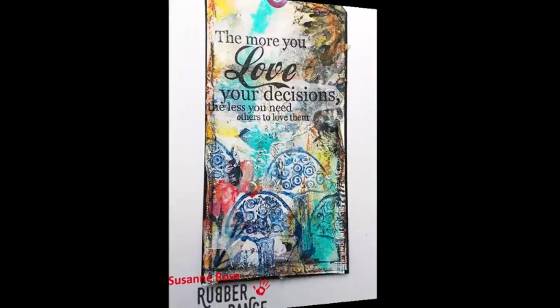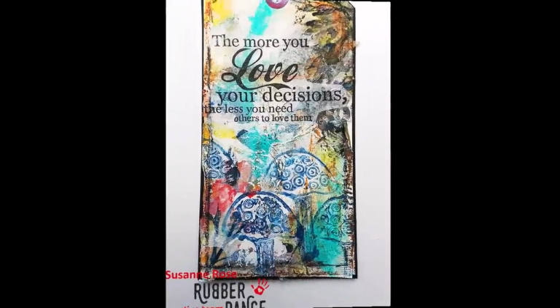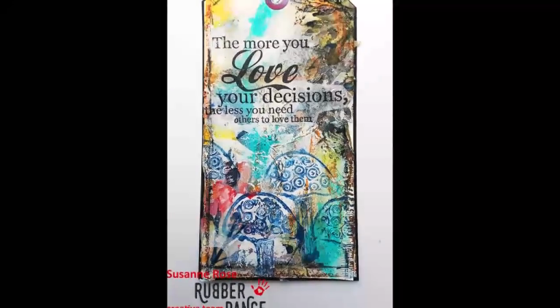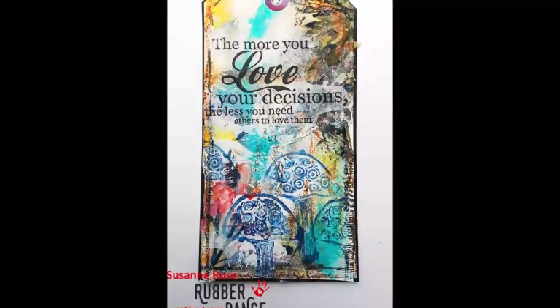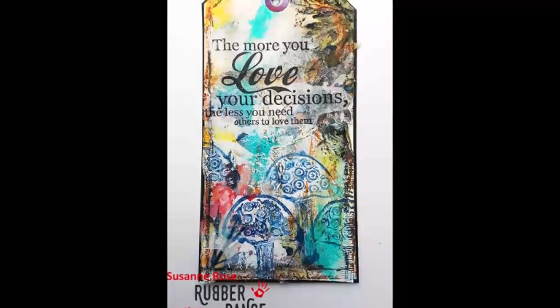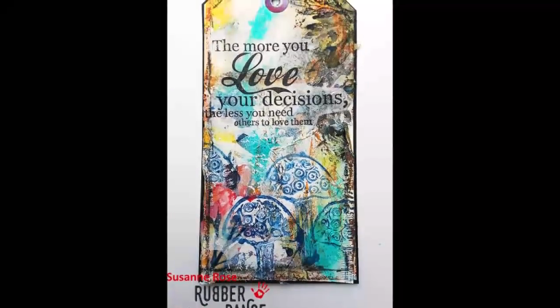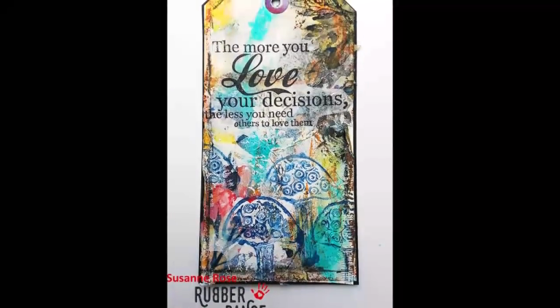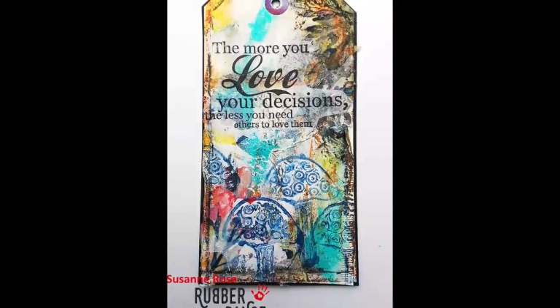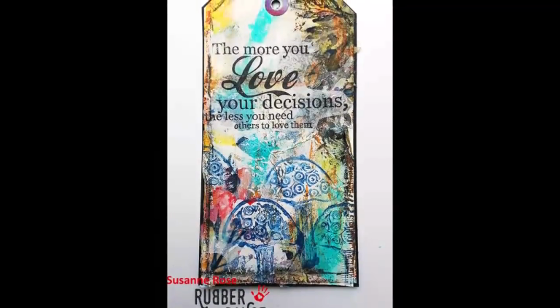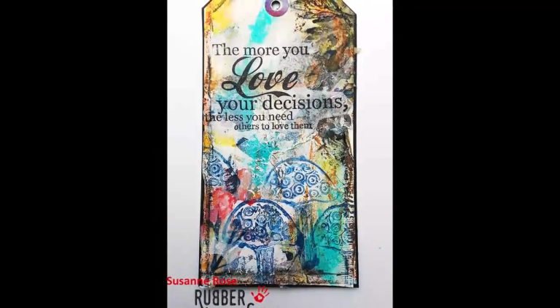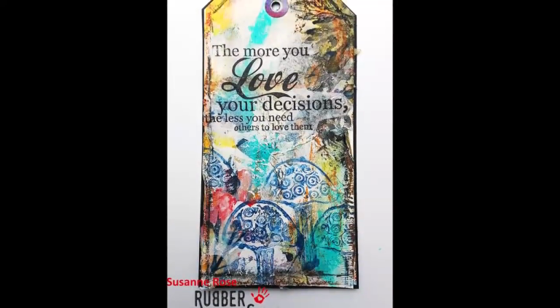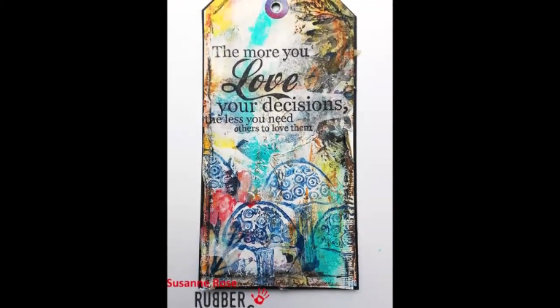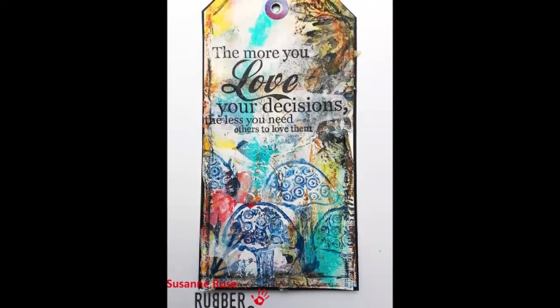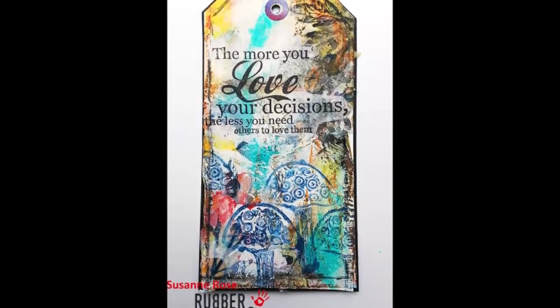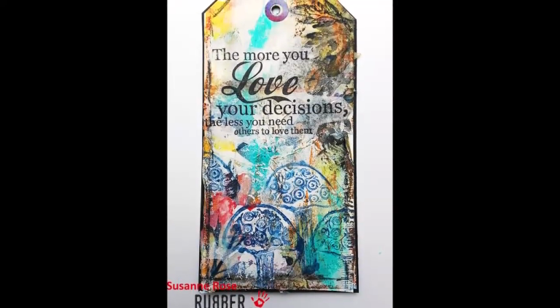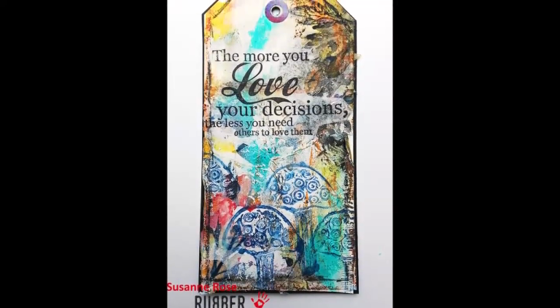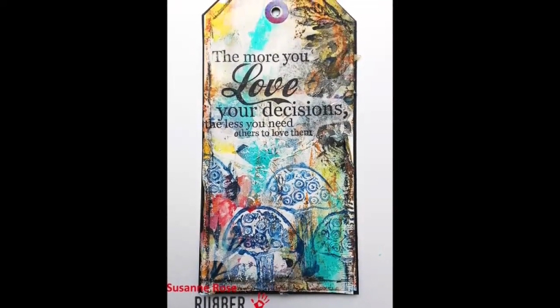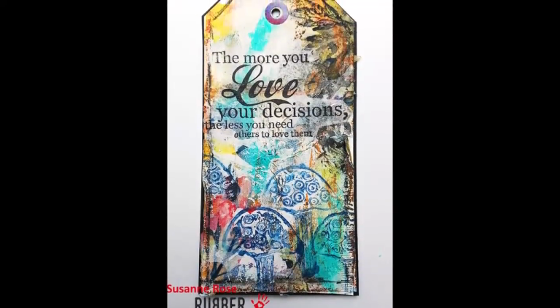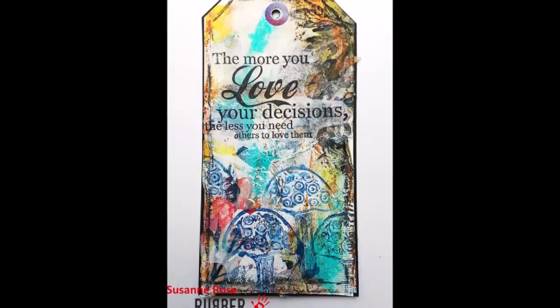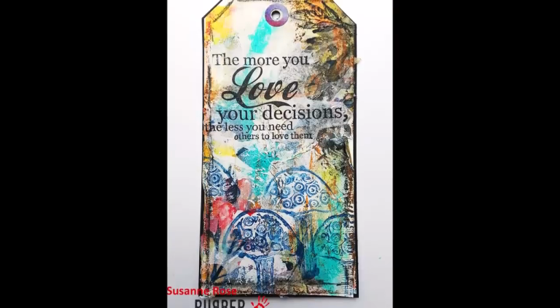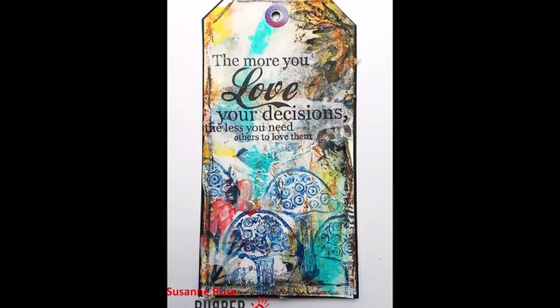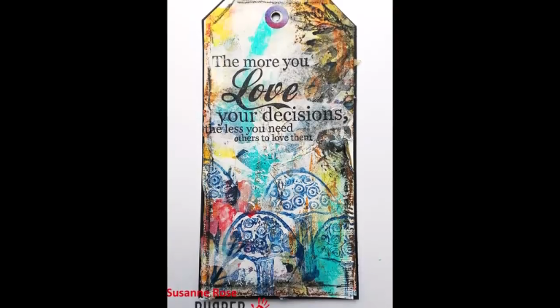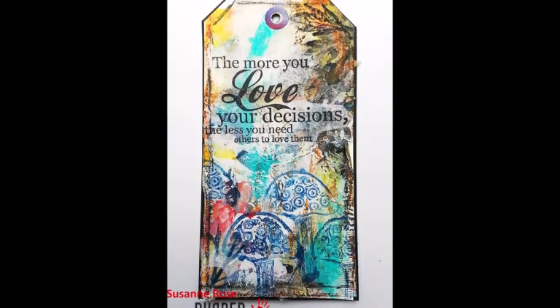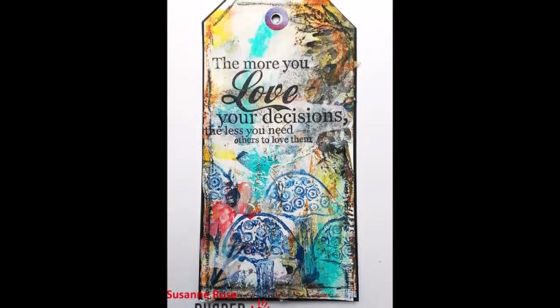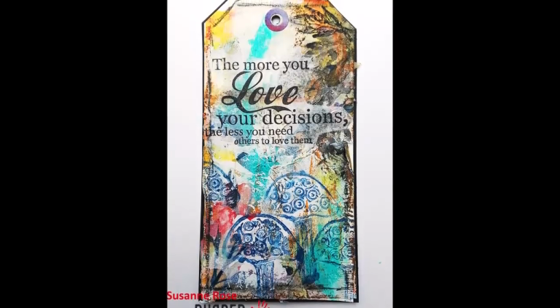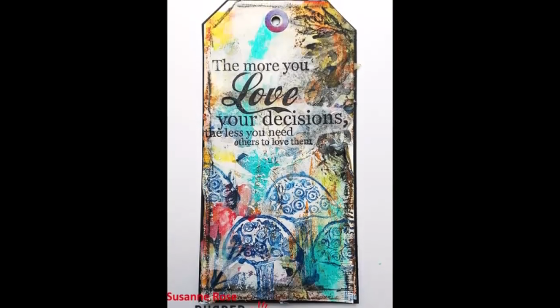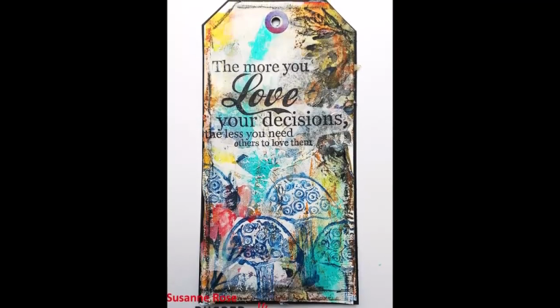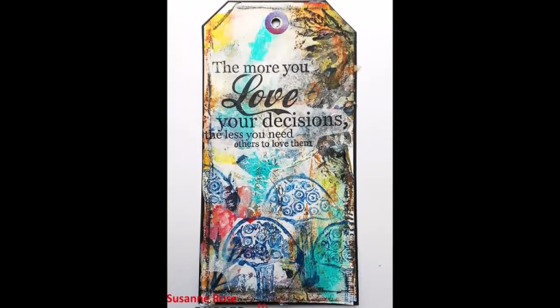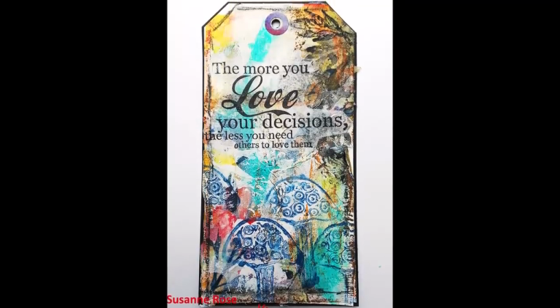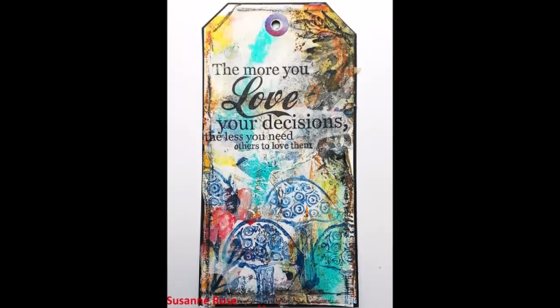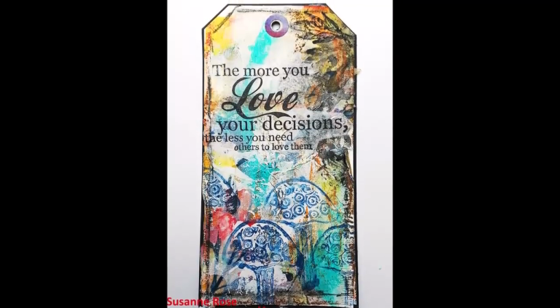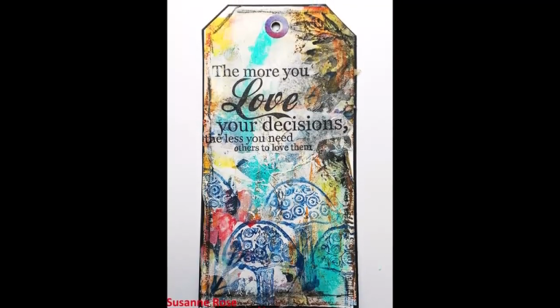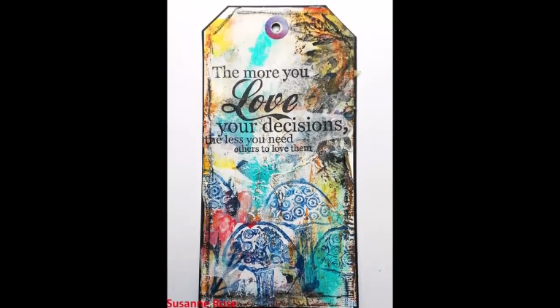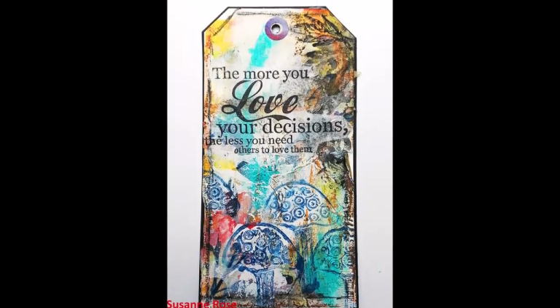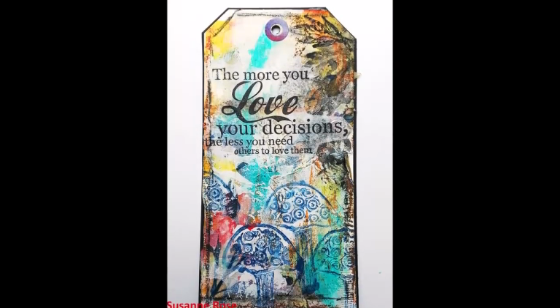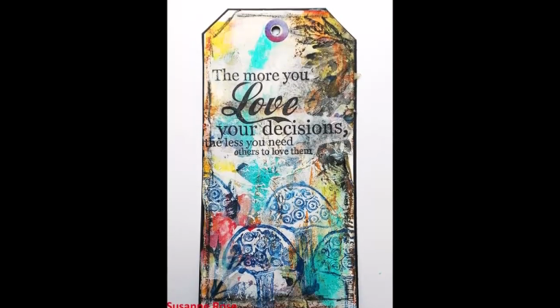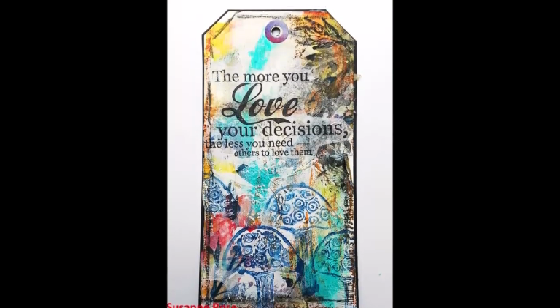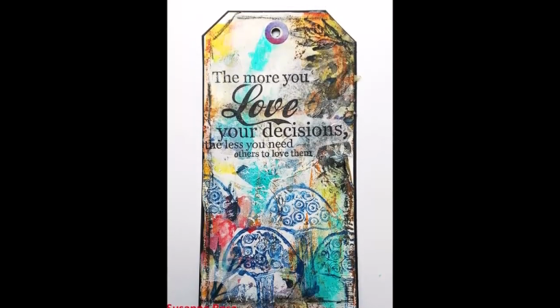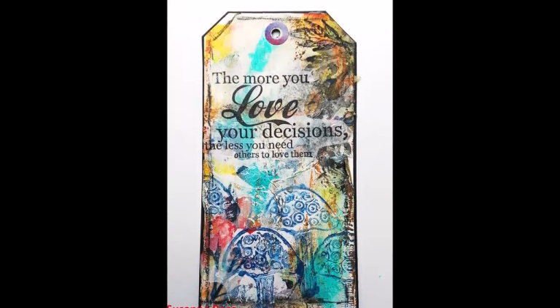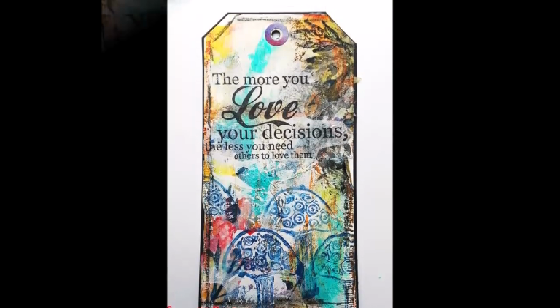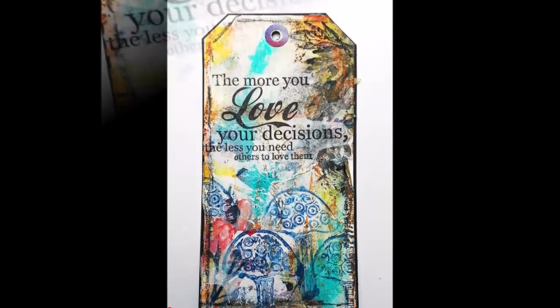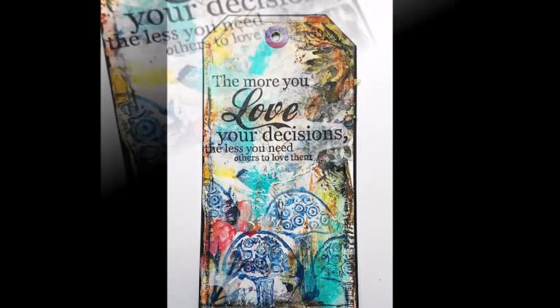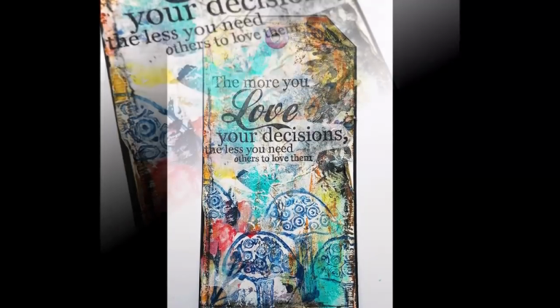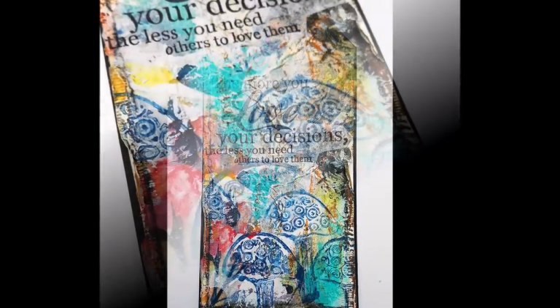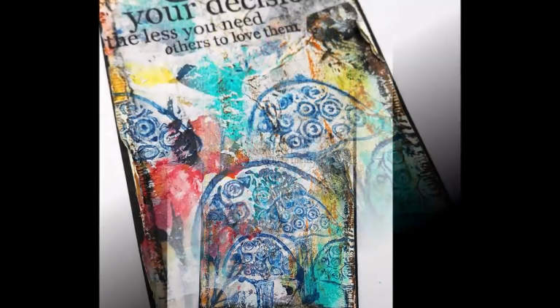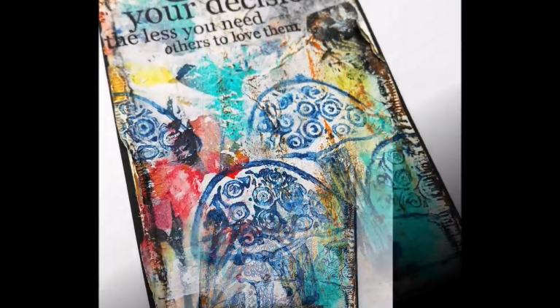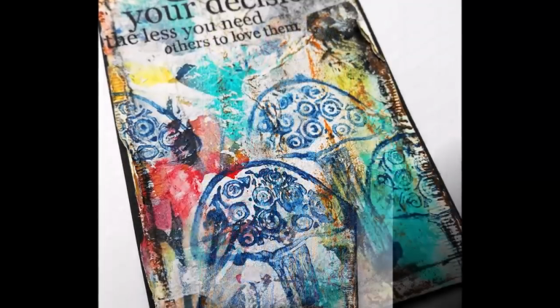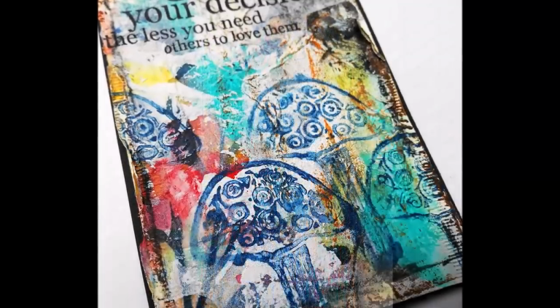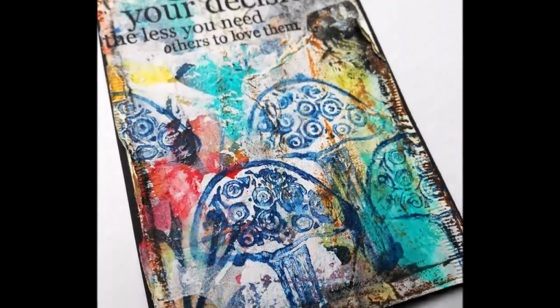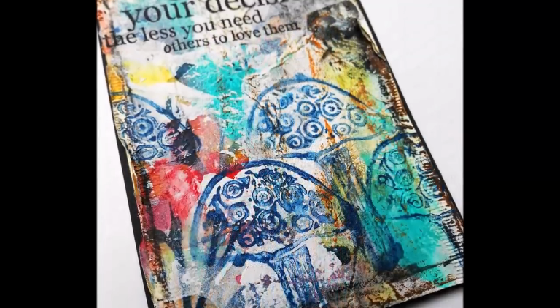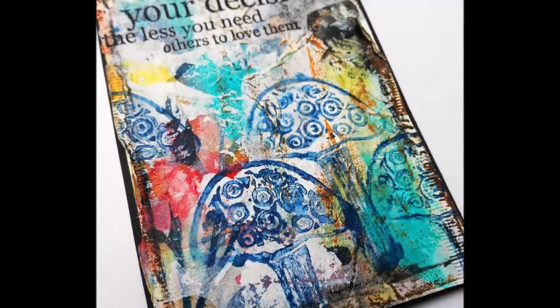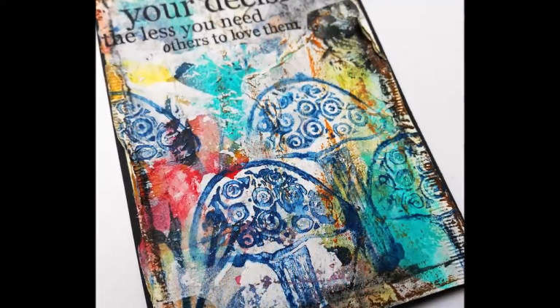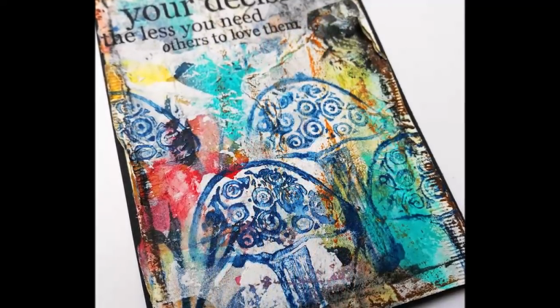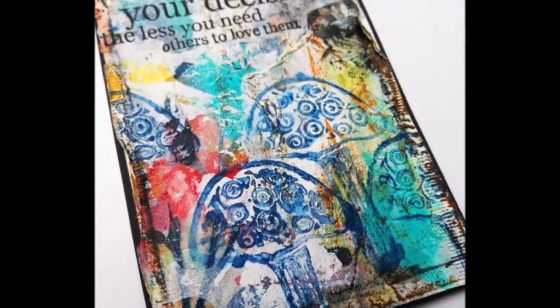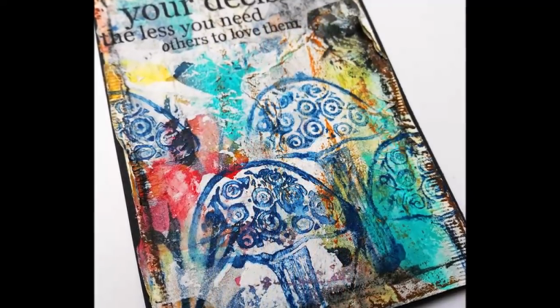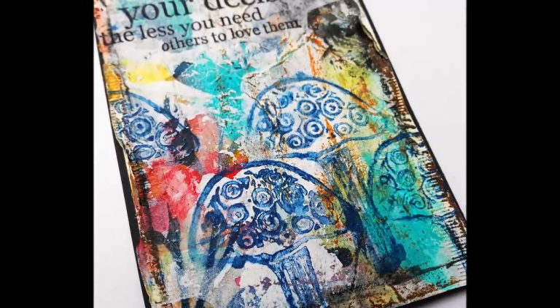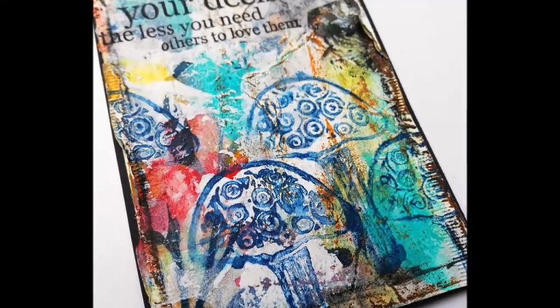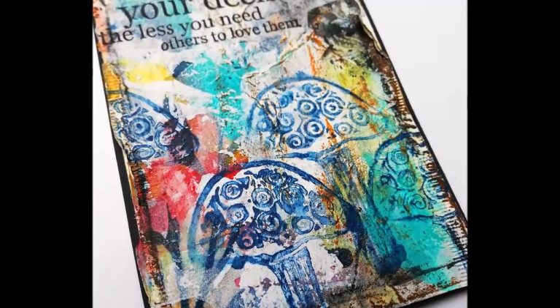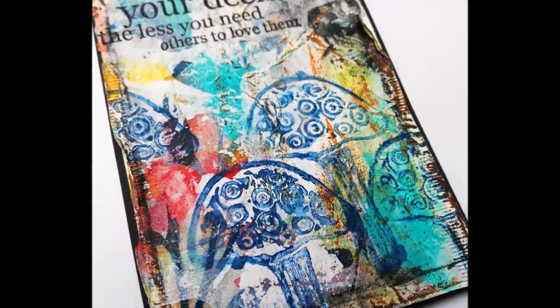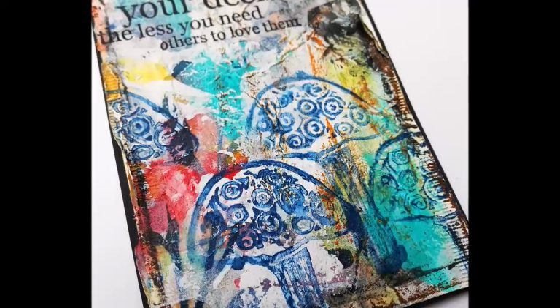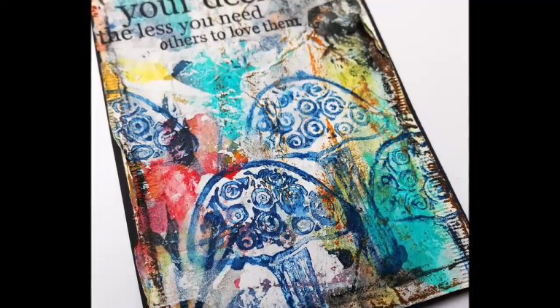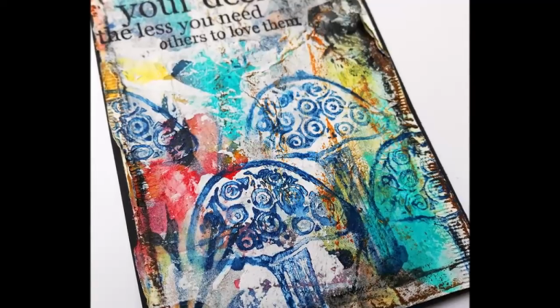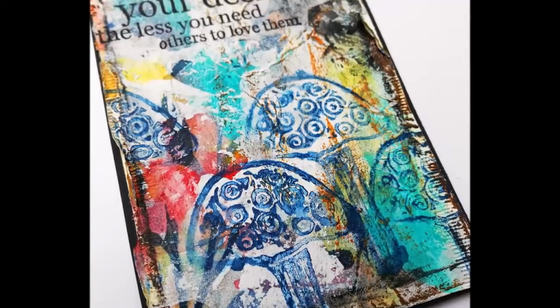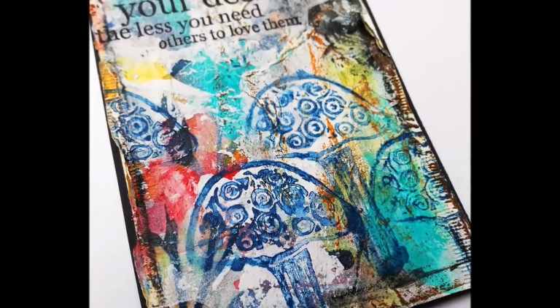Hi and welcome back to a new mixed media tutorial. Today I'm sharing a mixed media tag with a lot of layers and texture.